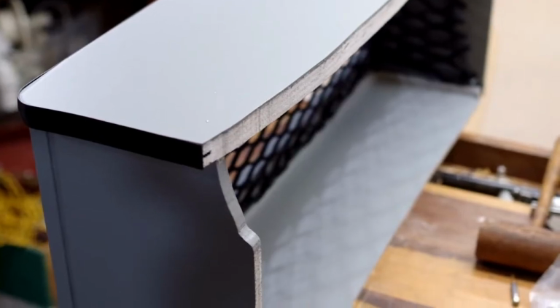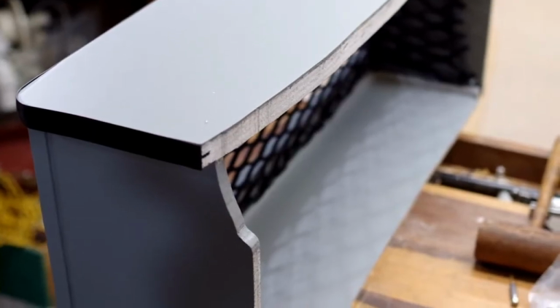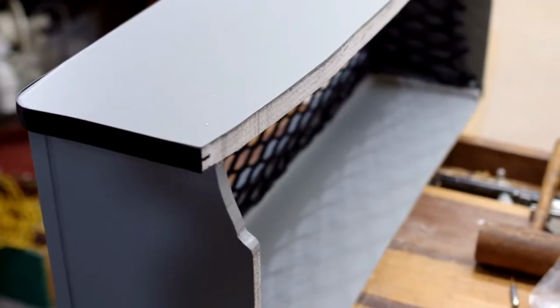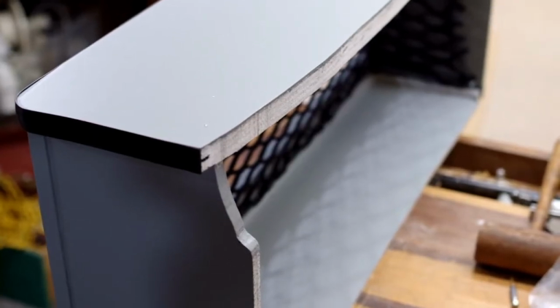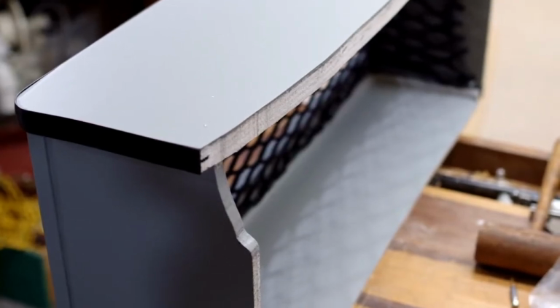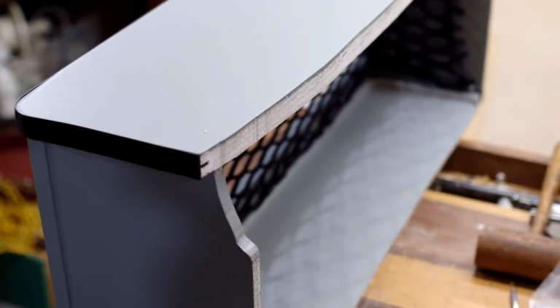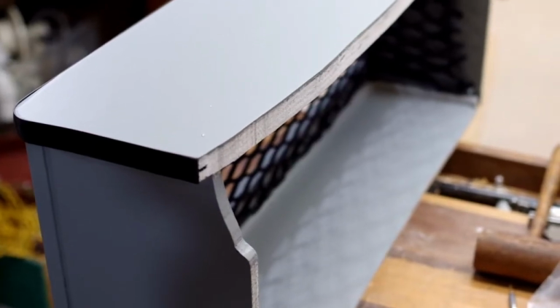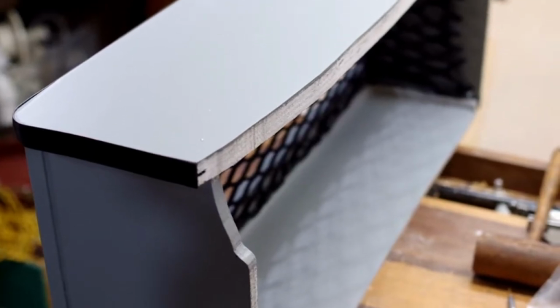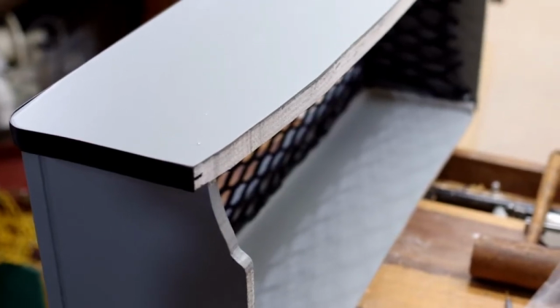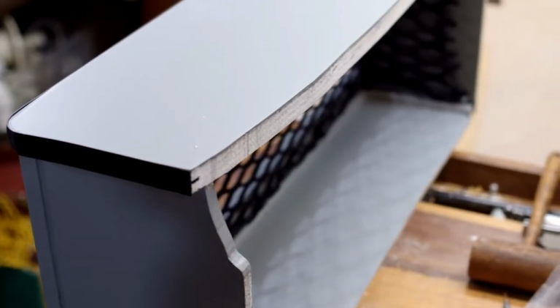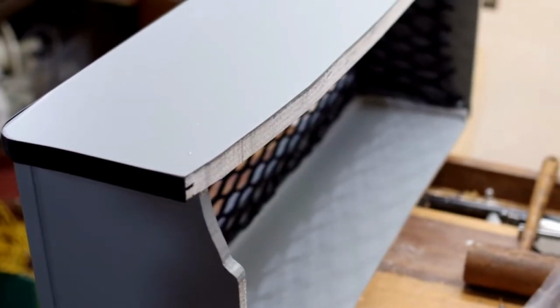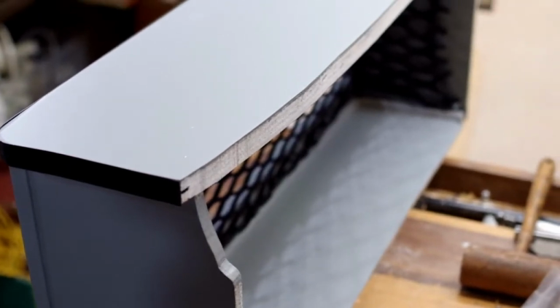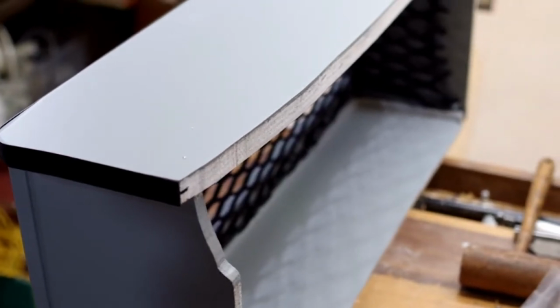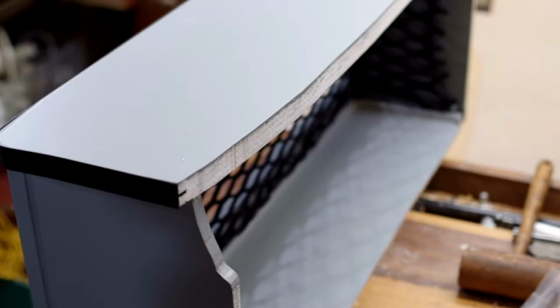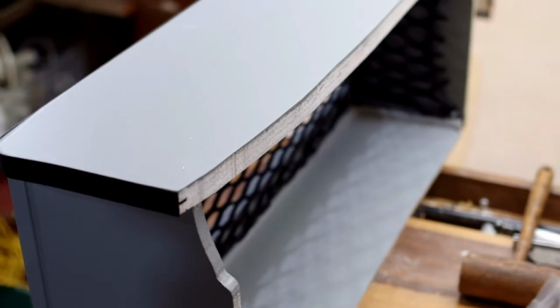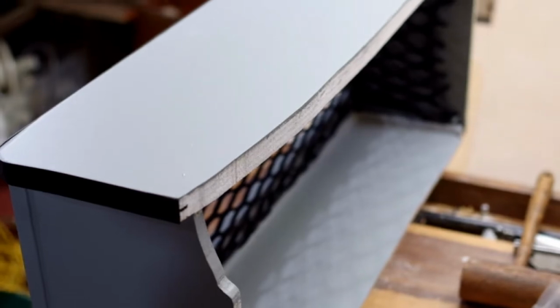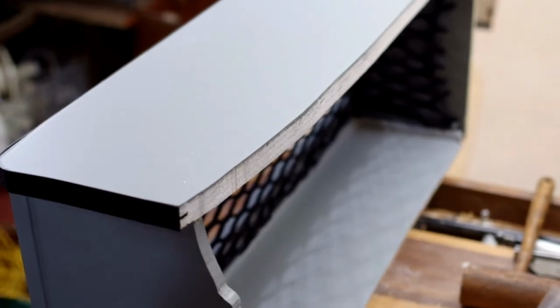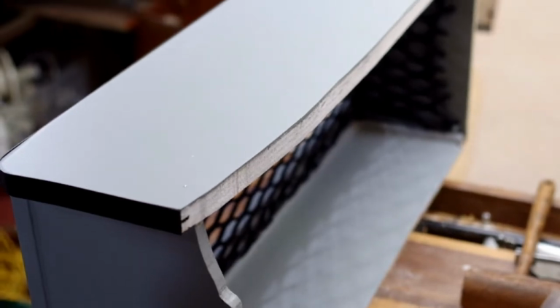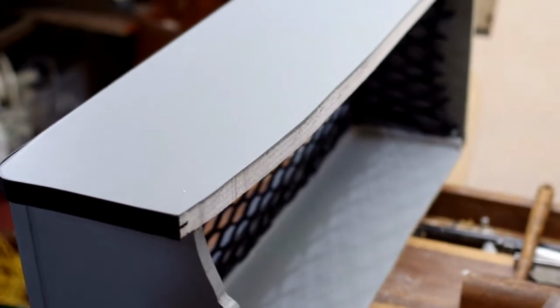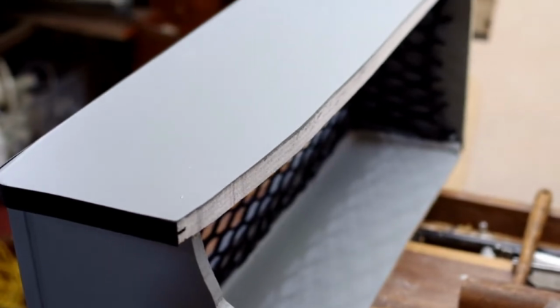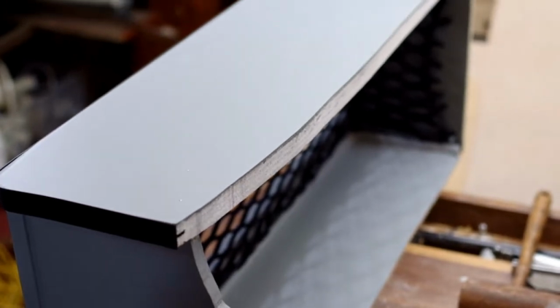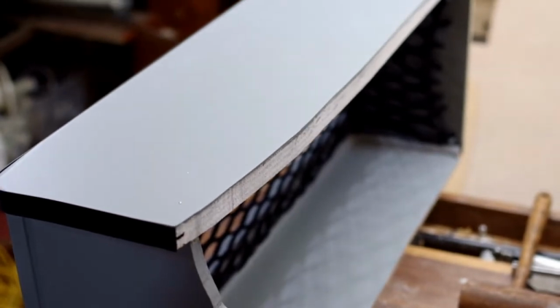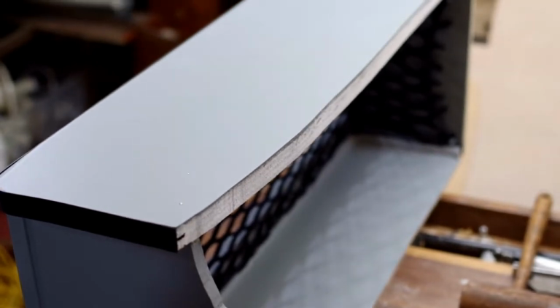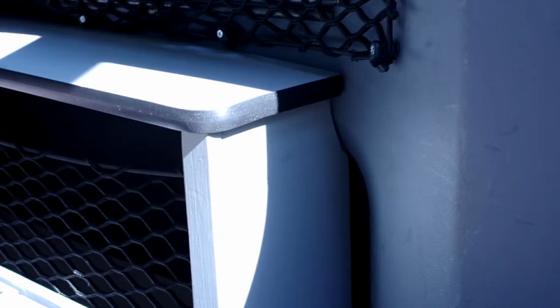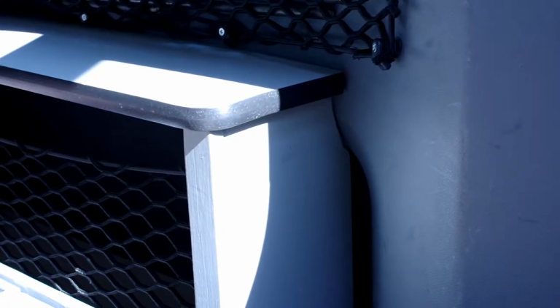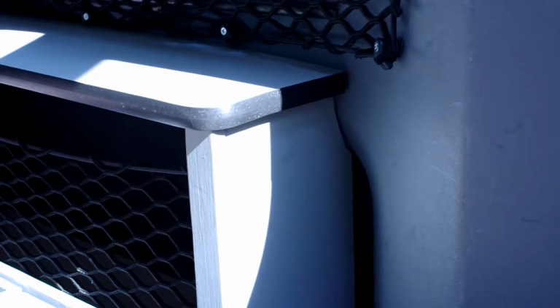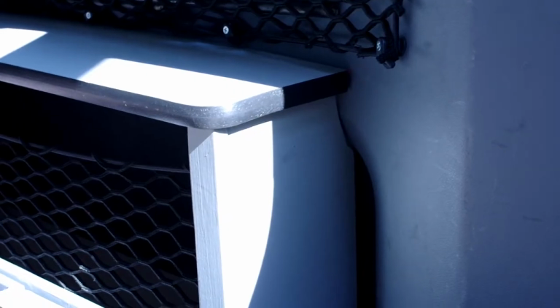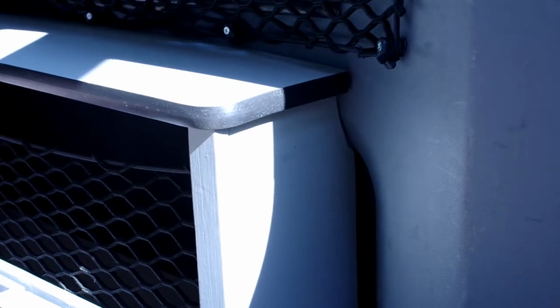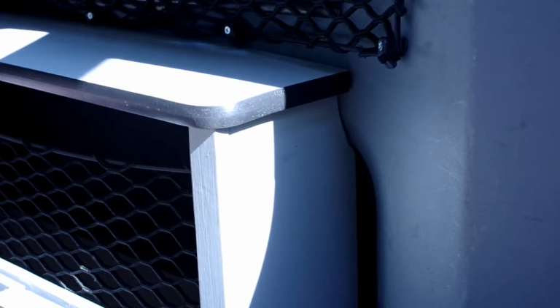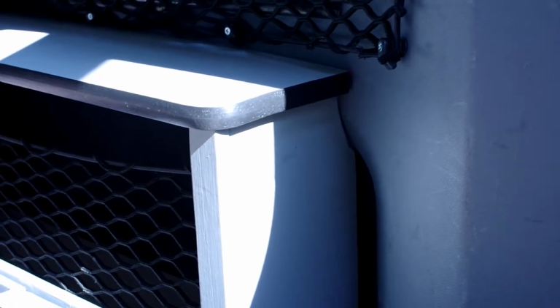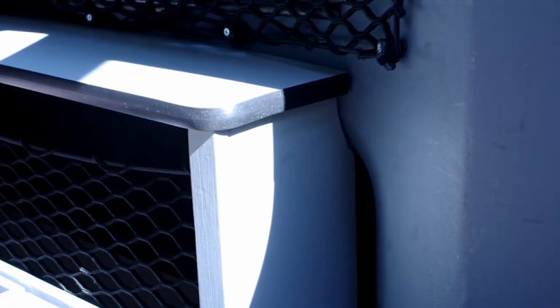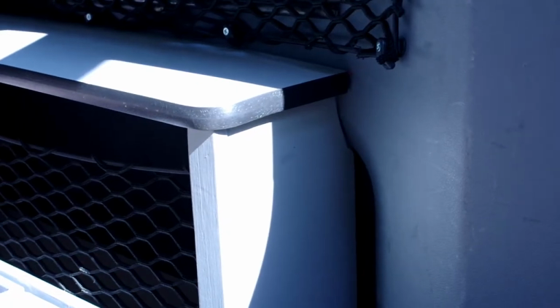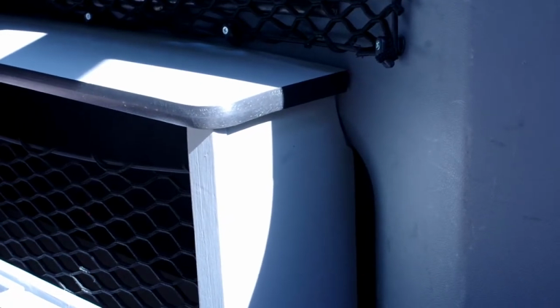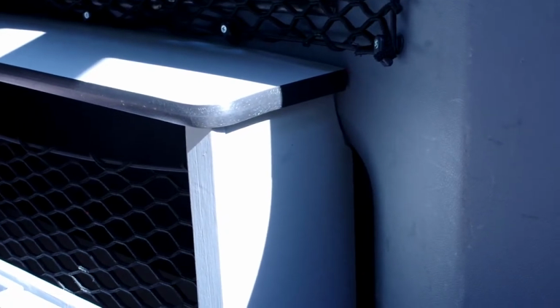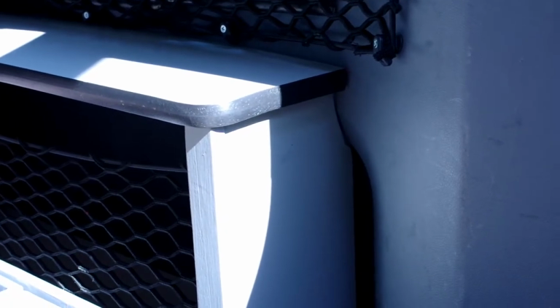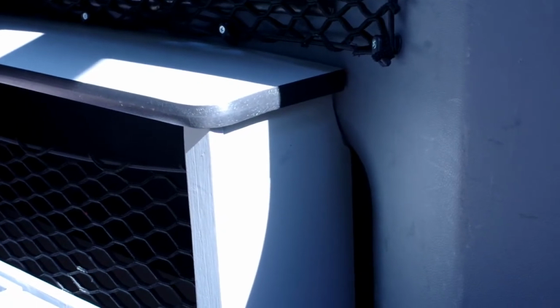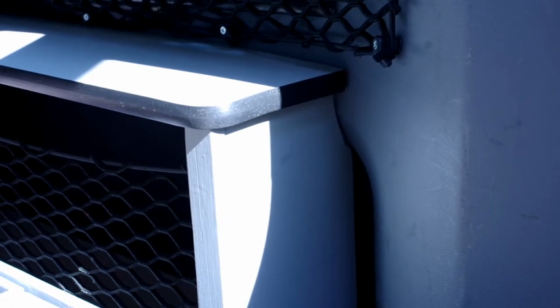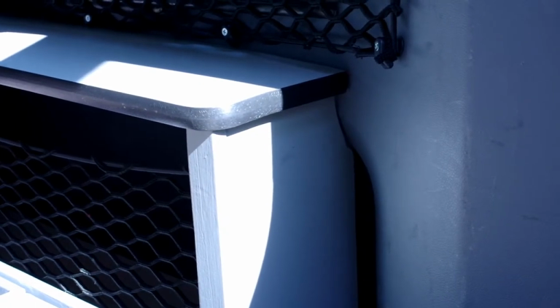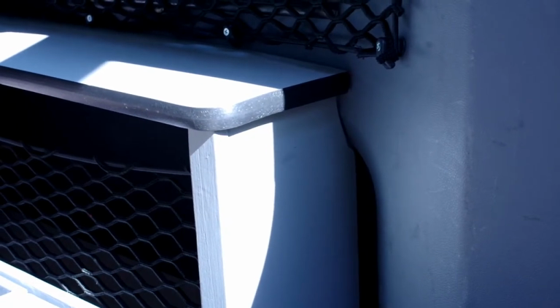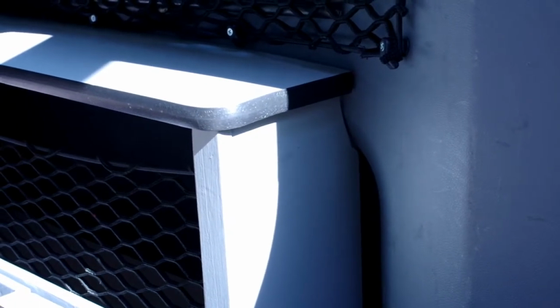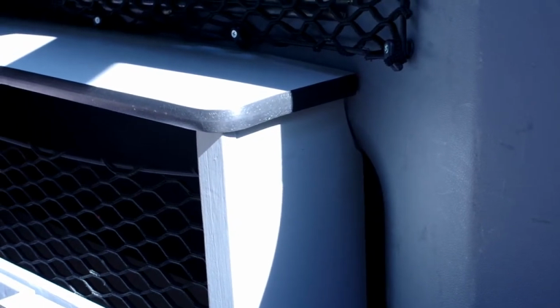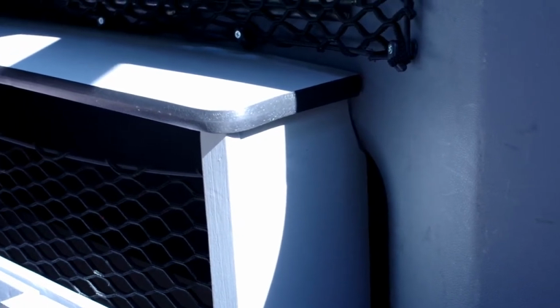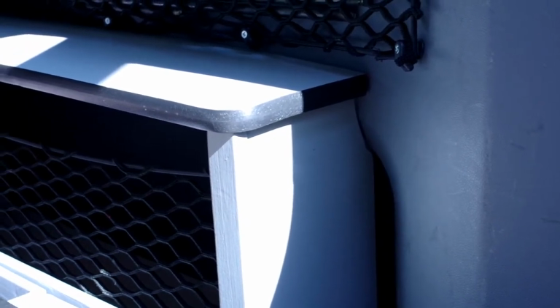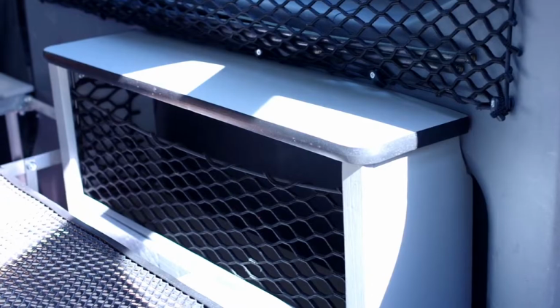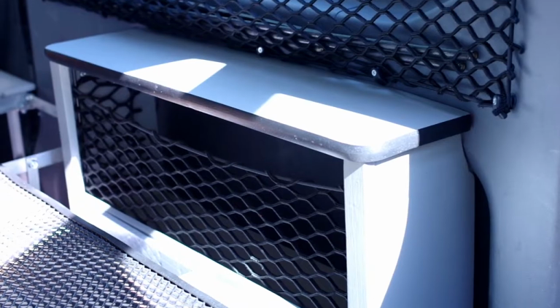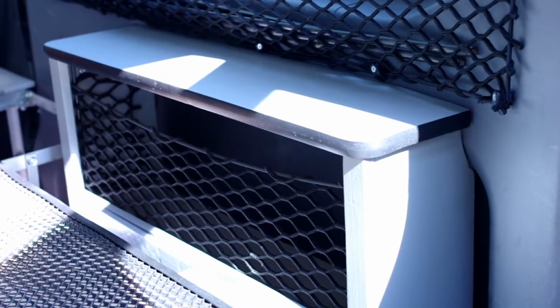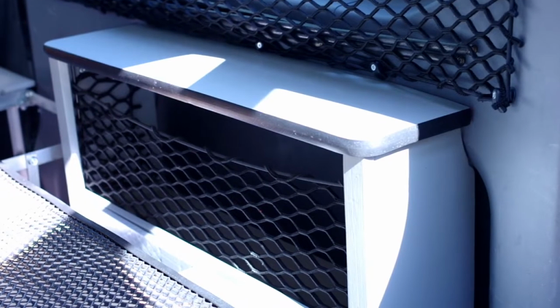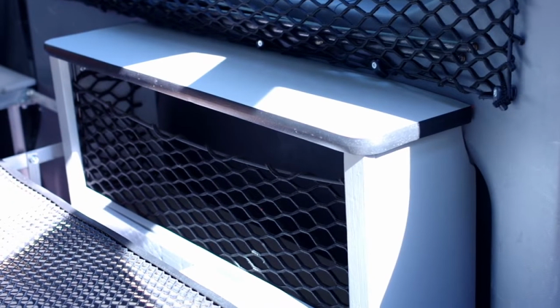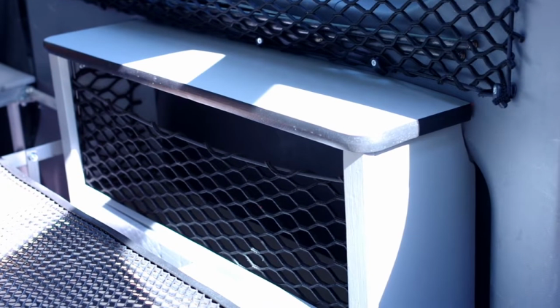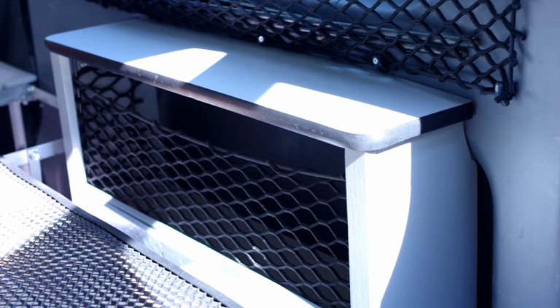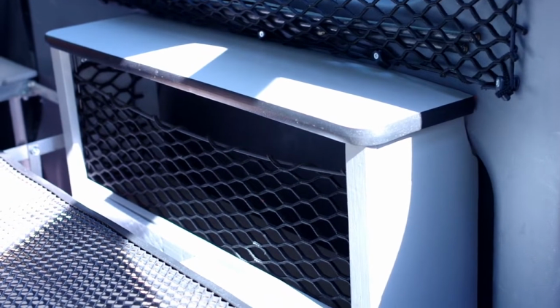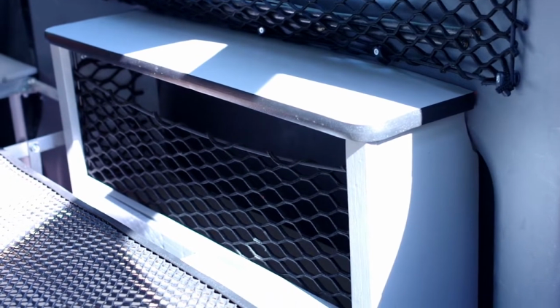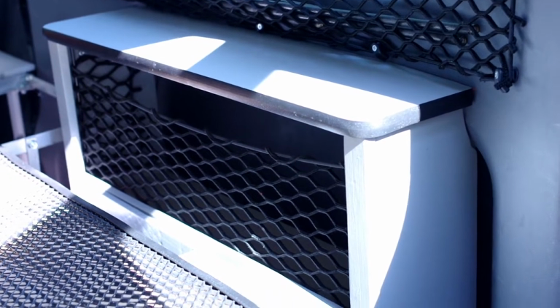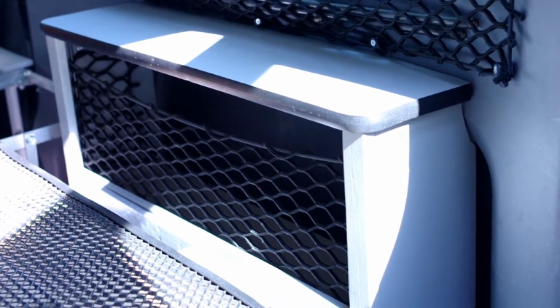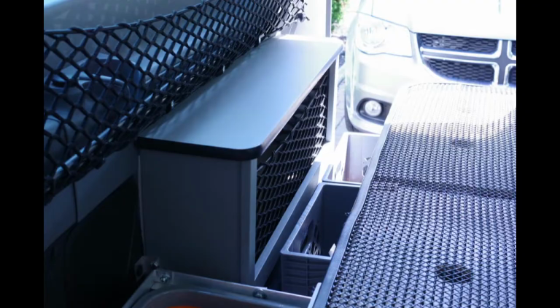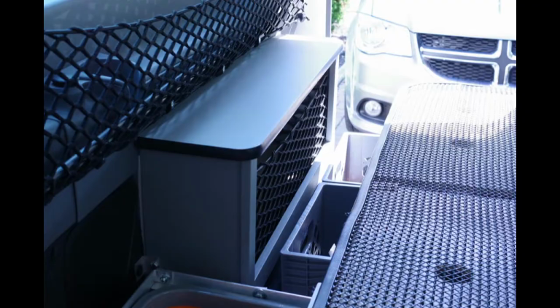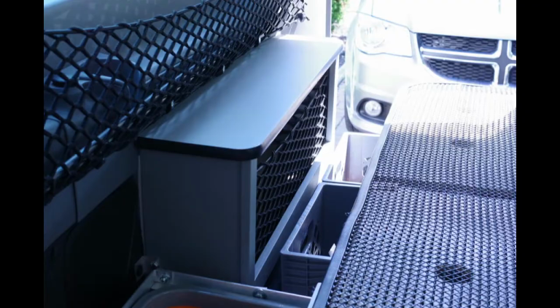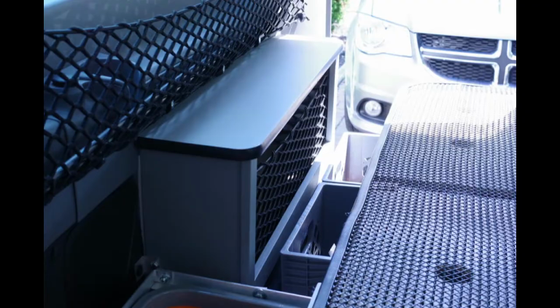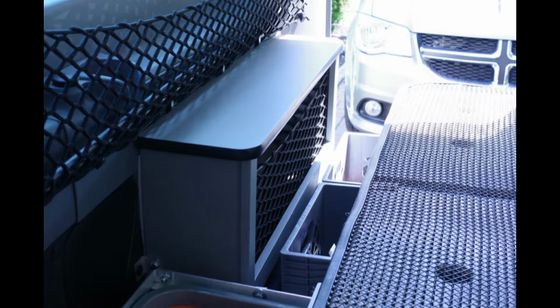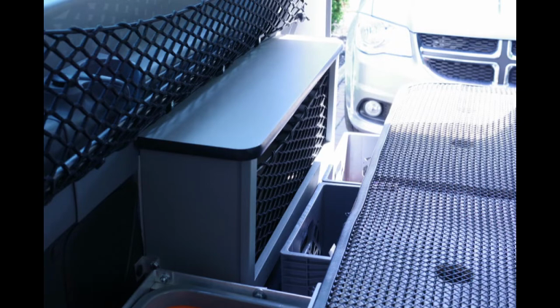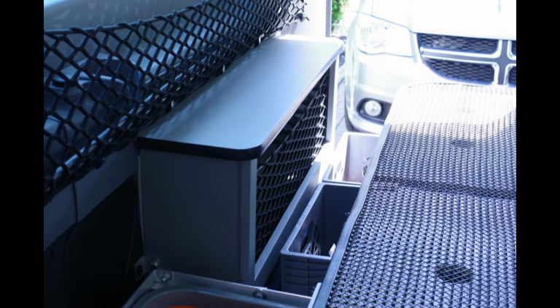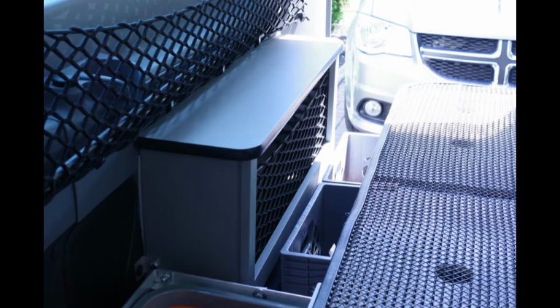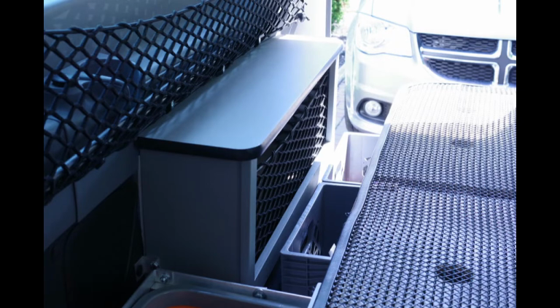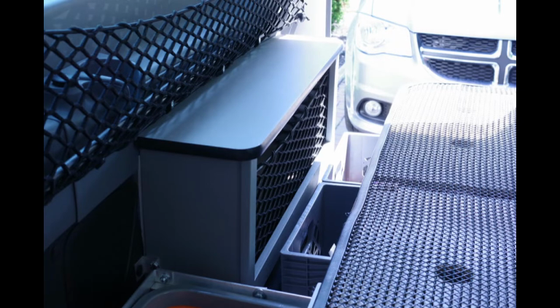Scribing the back to fit the actual location and match the interior panels — it fit almost perfectly.